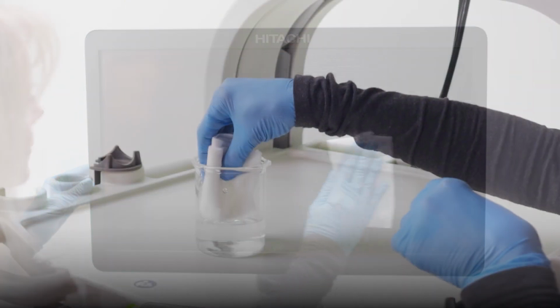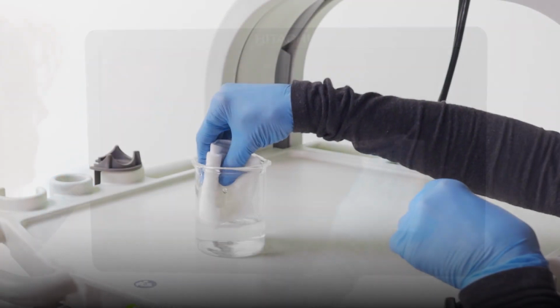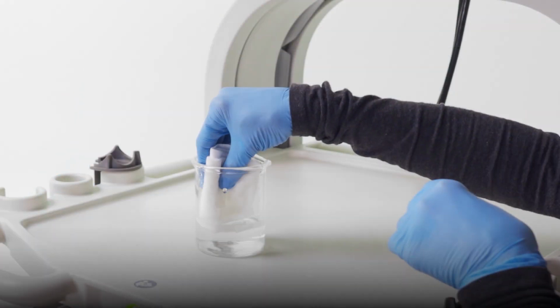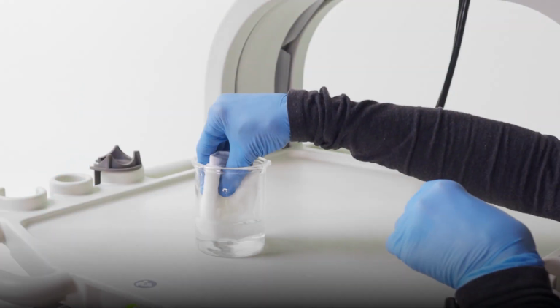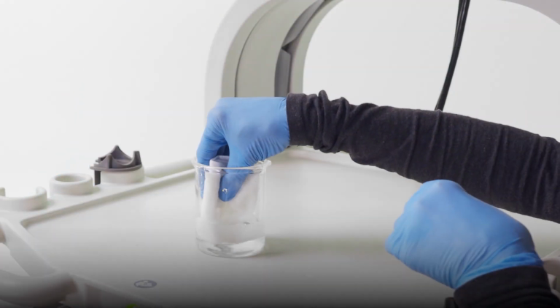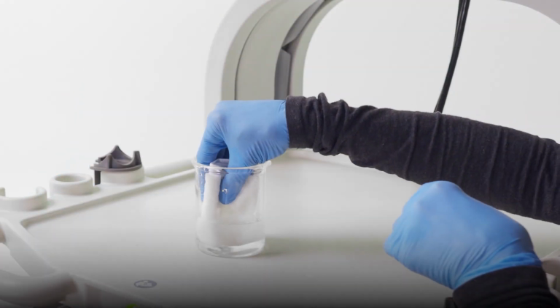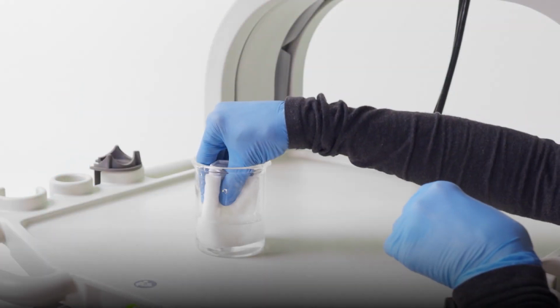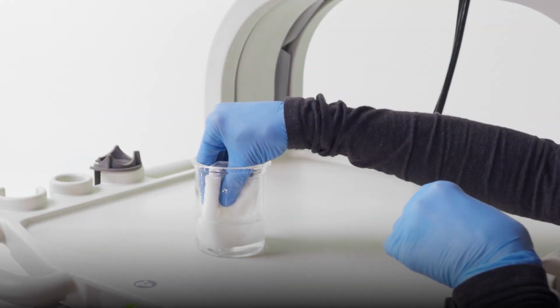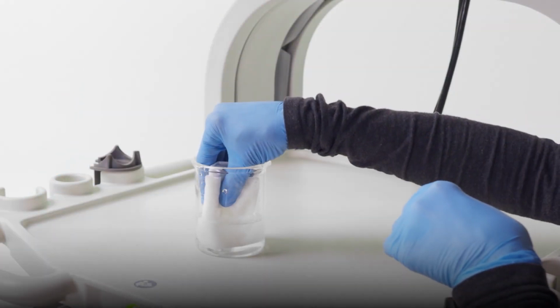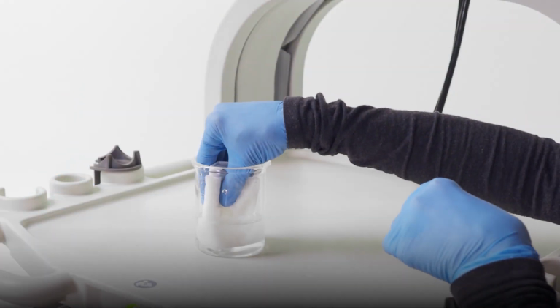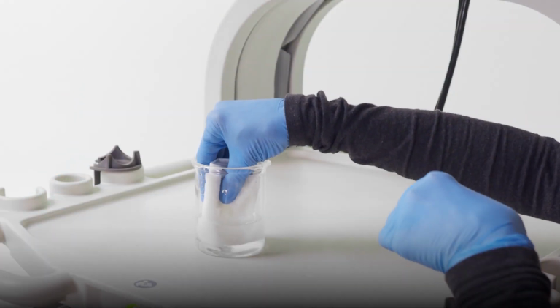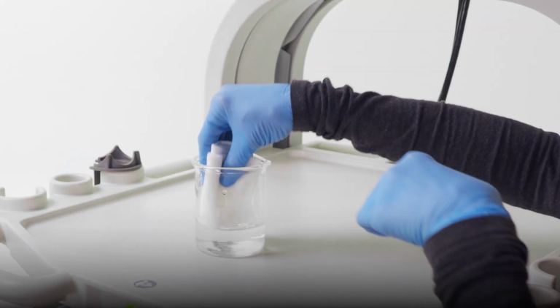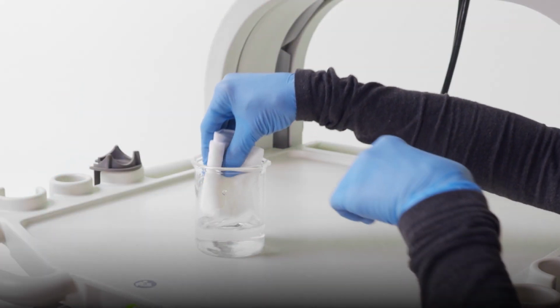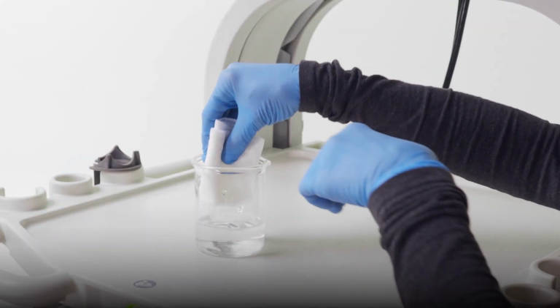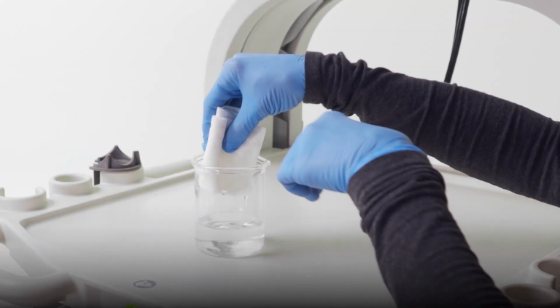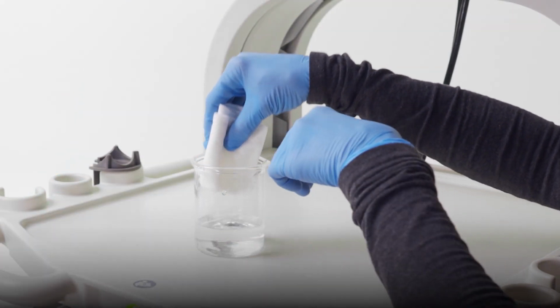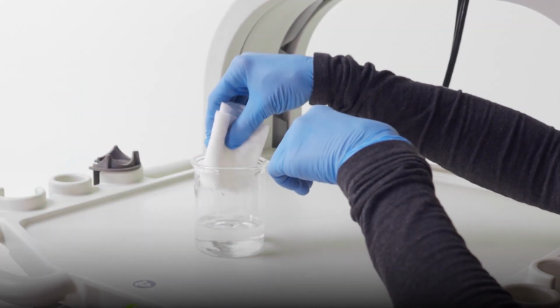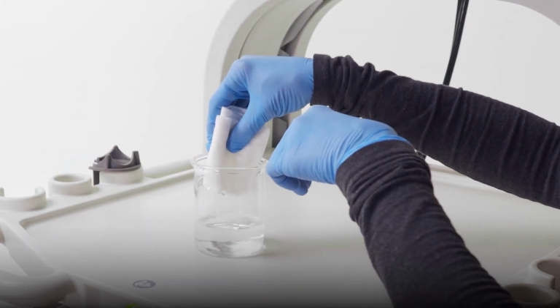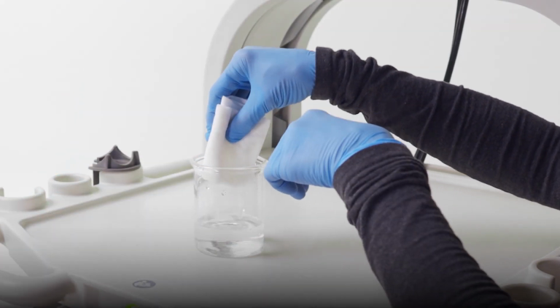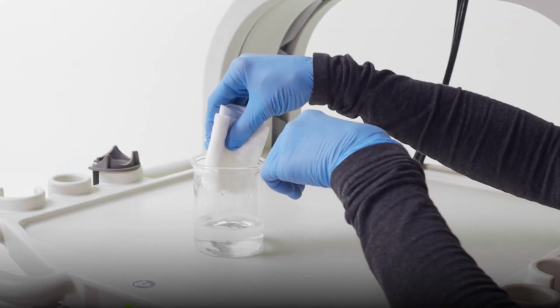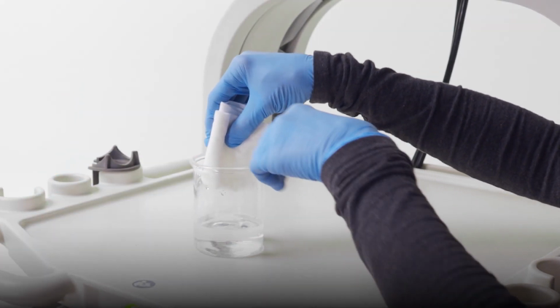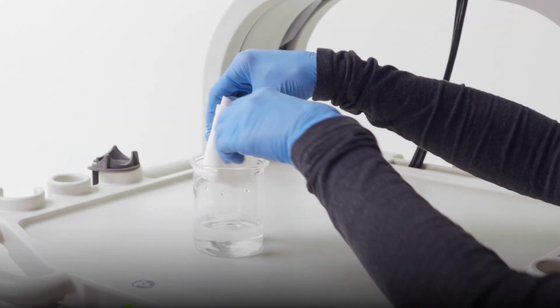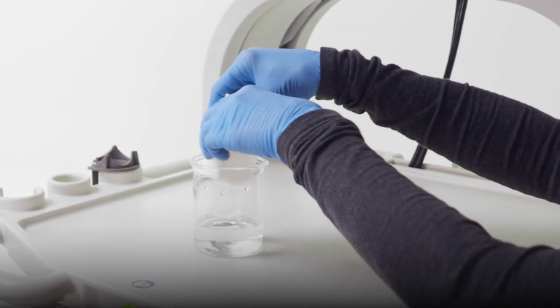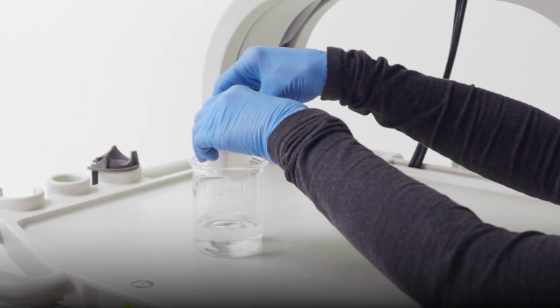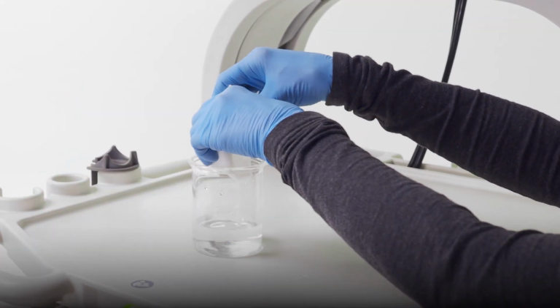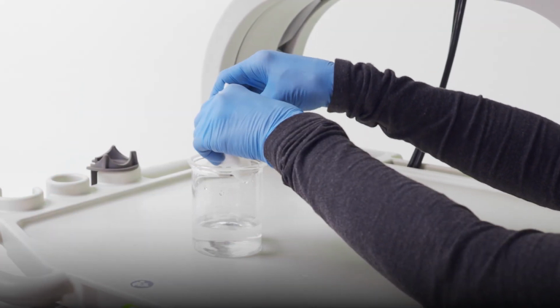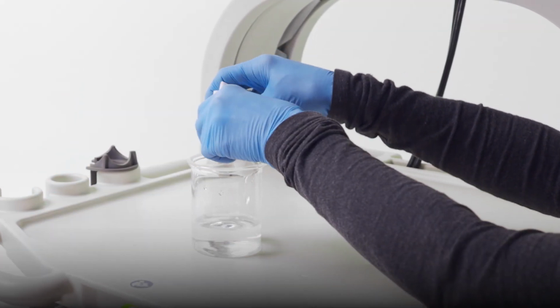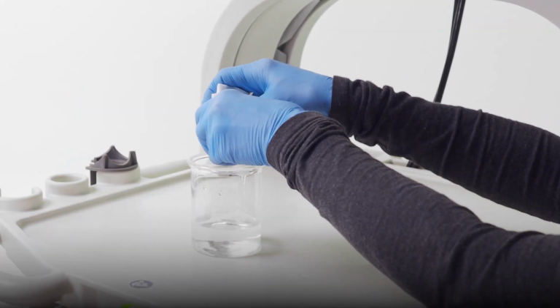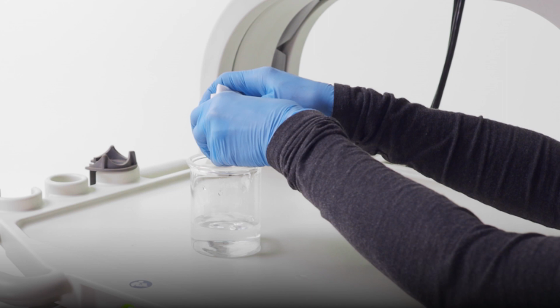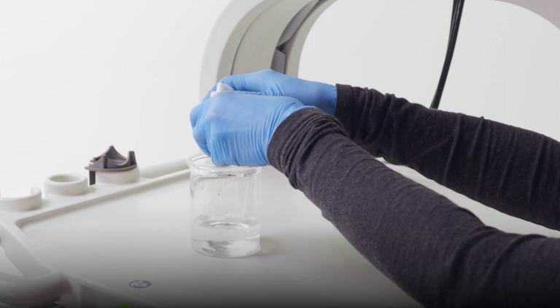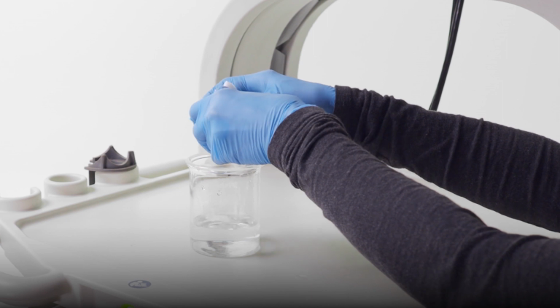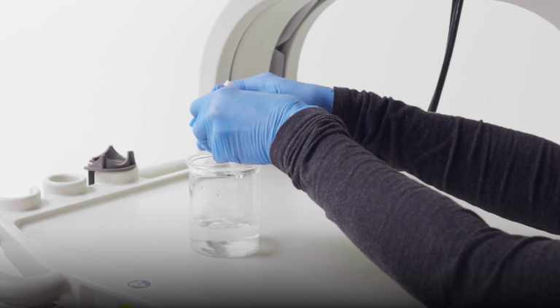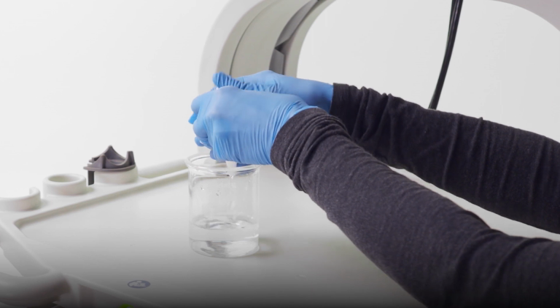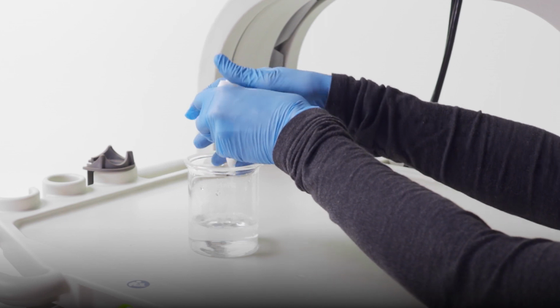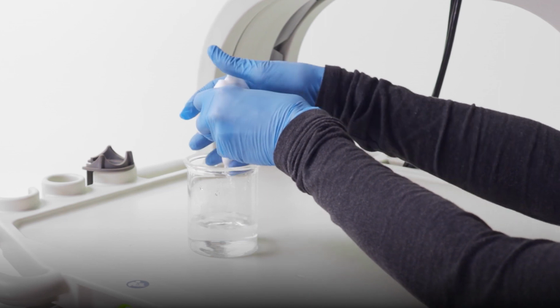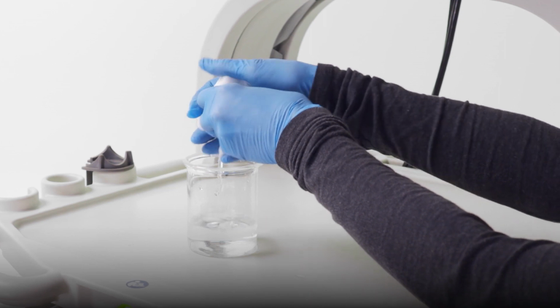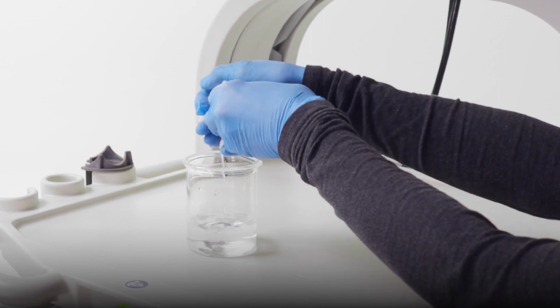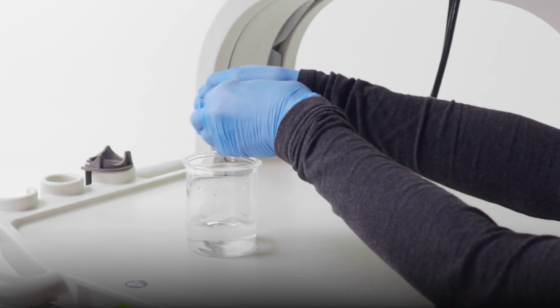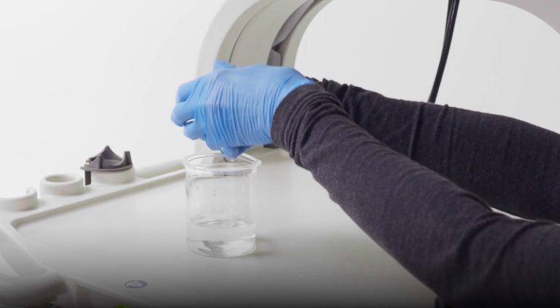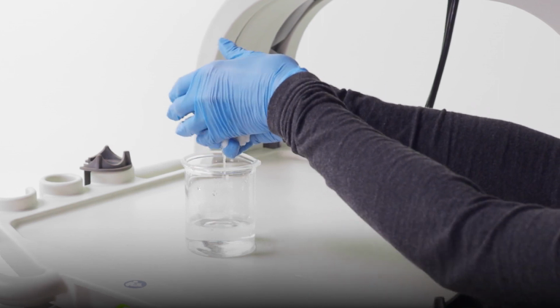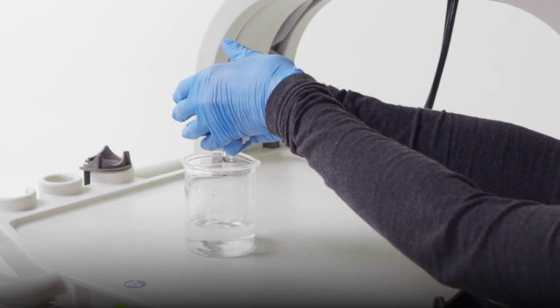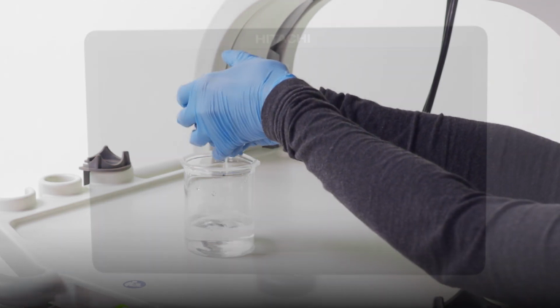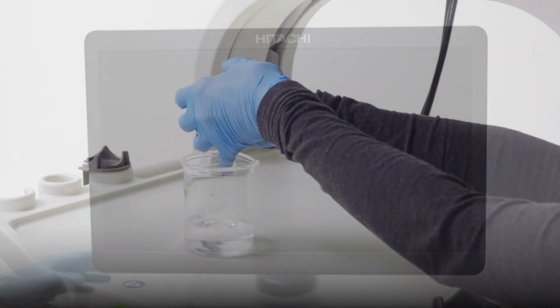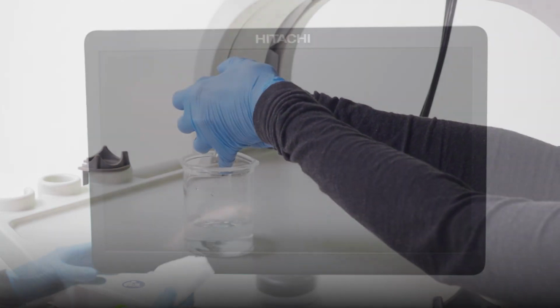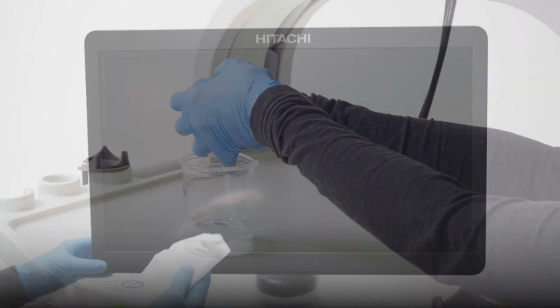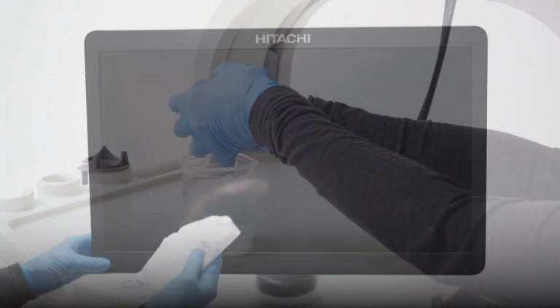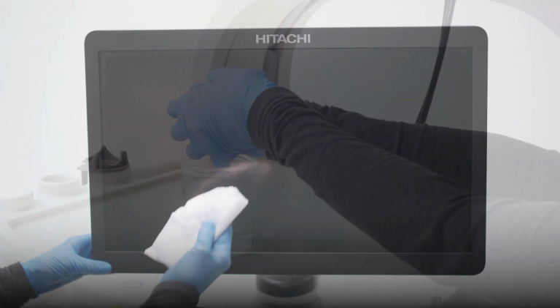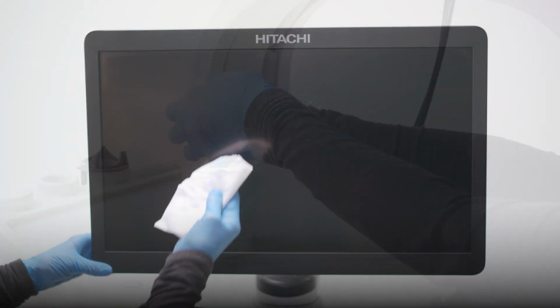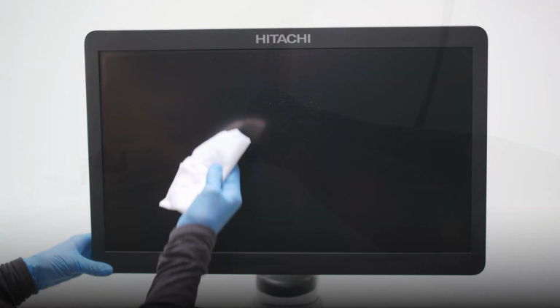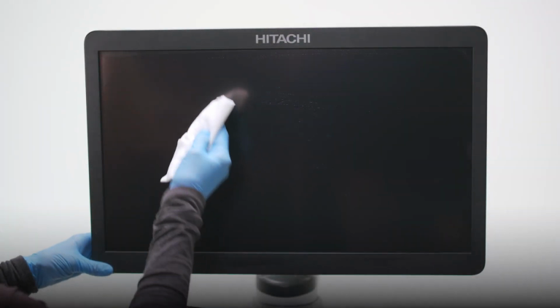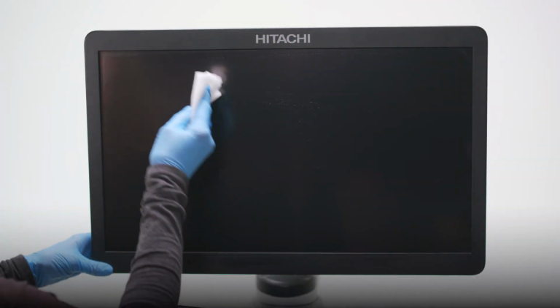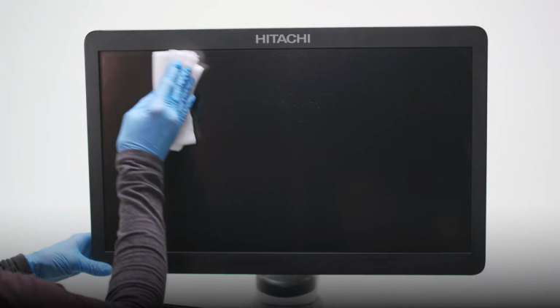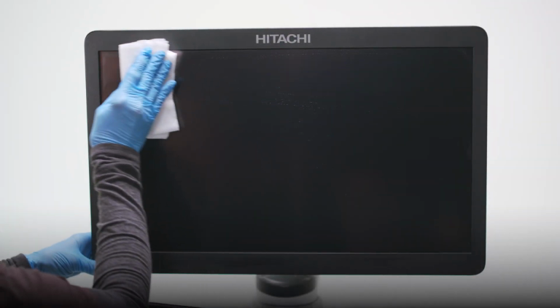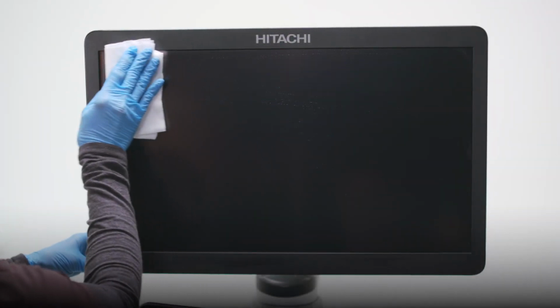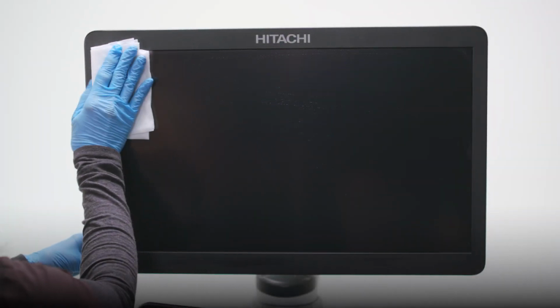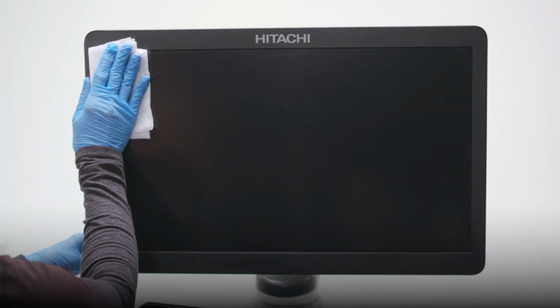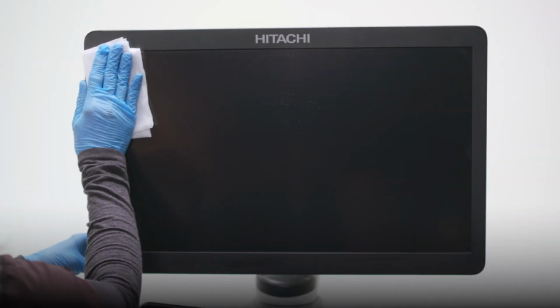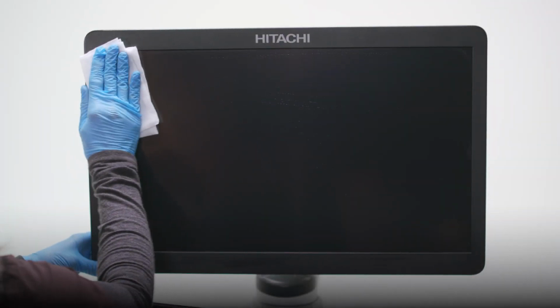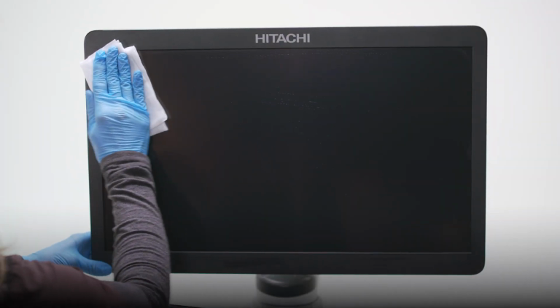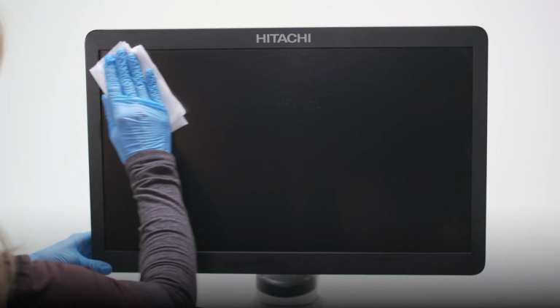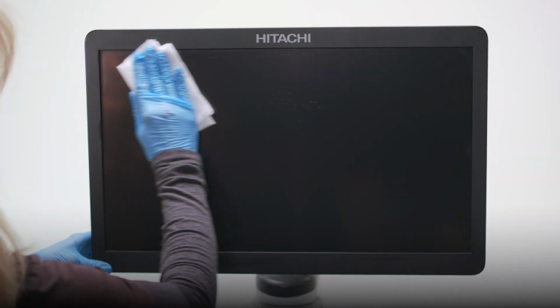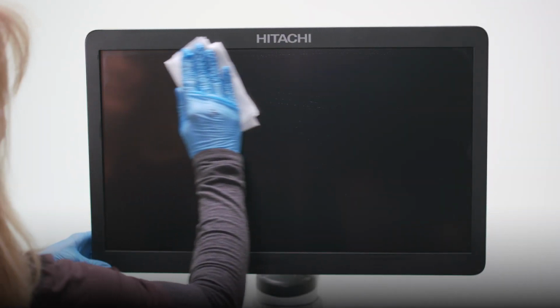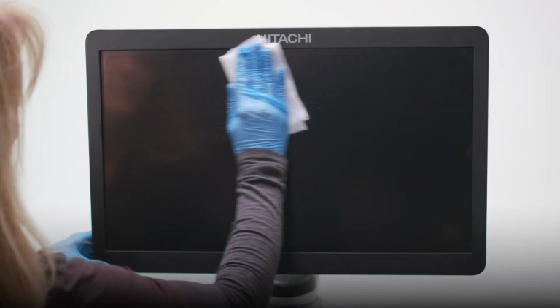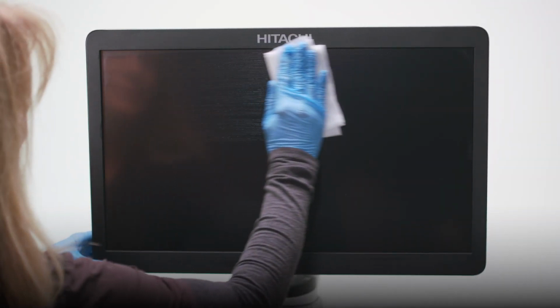Use another lint-free cloth dampened with water and thoroughly wring it out to wipe off any remaining detergent or disinfectant.